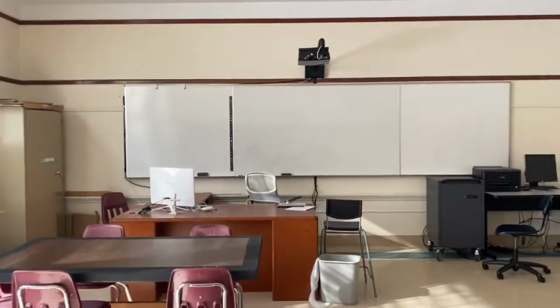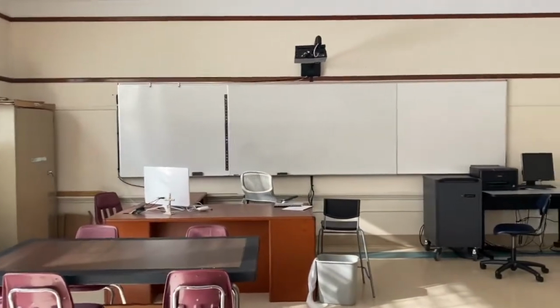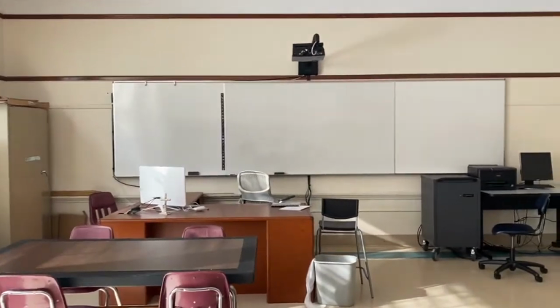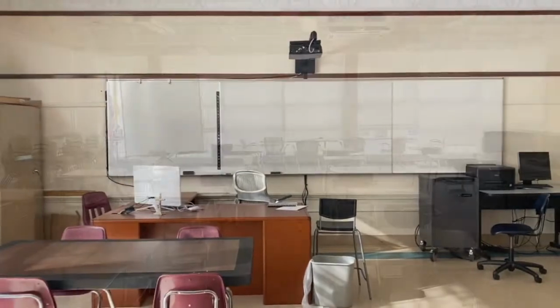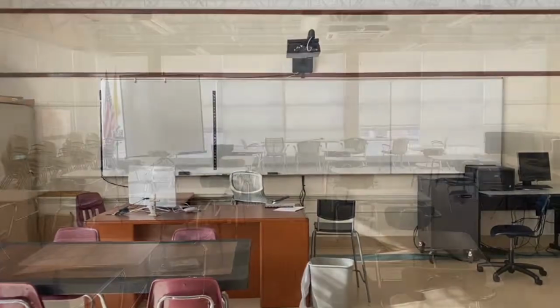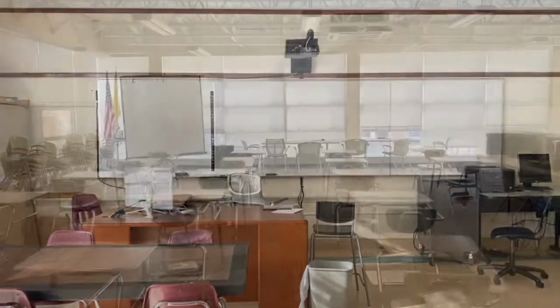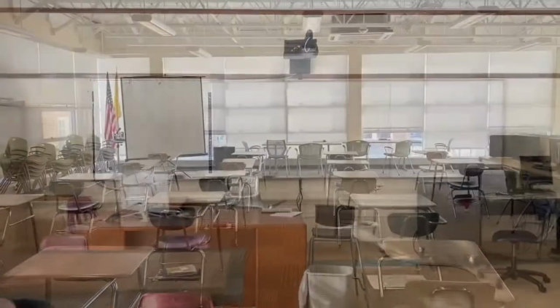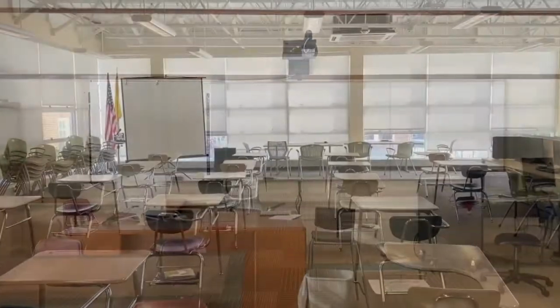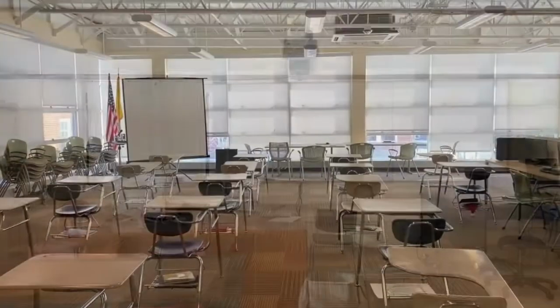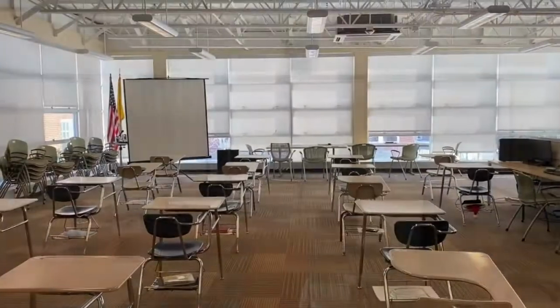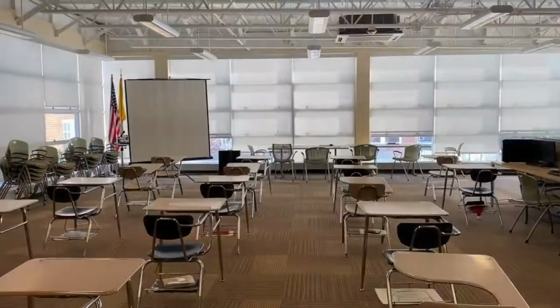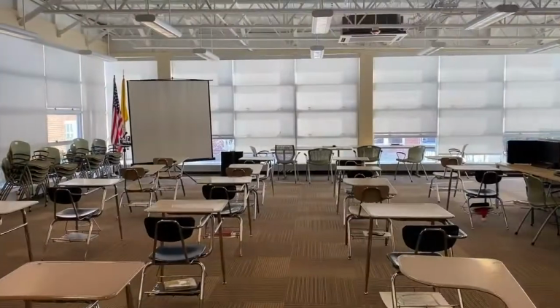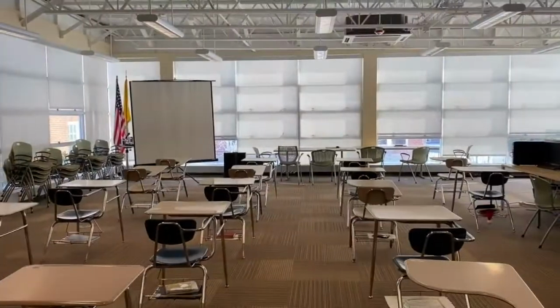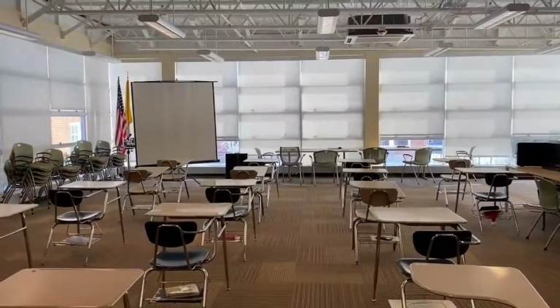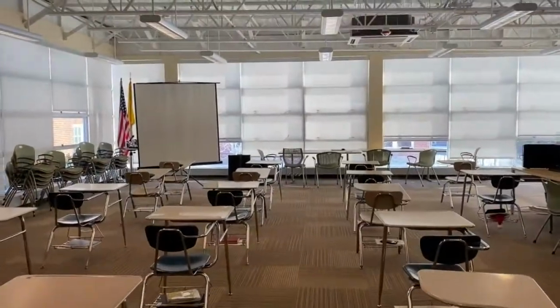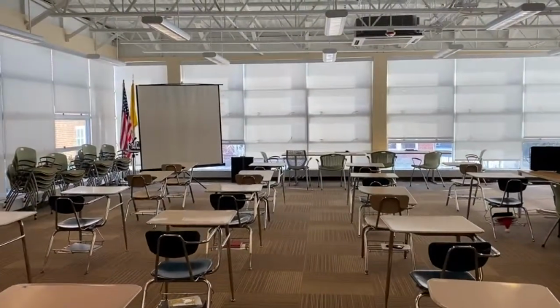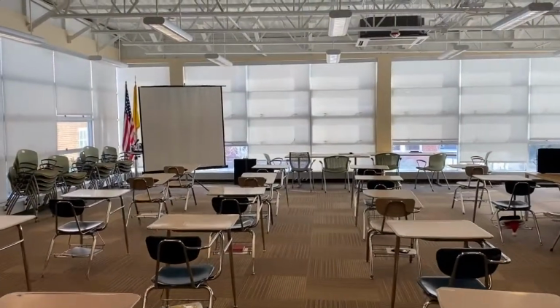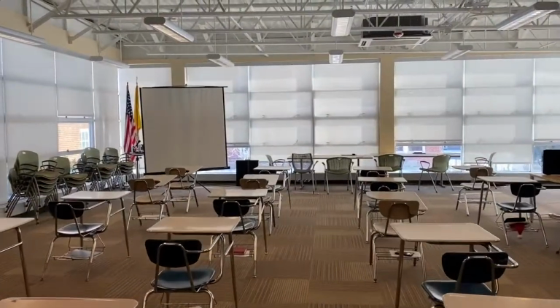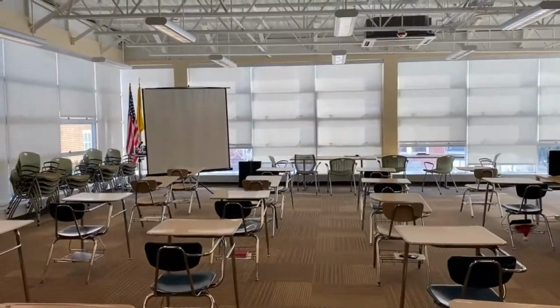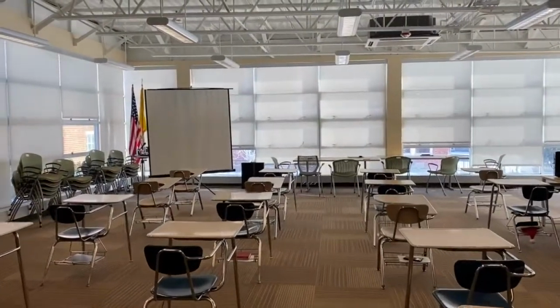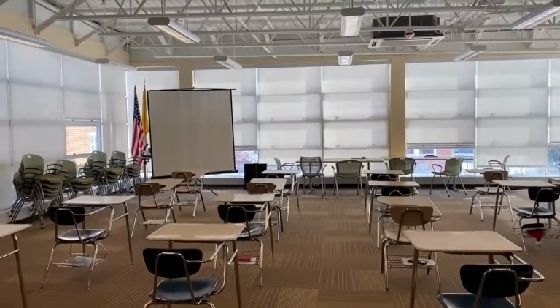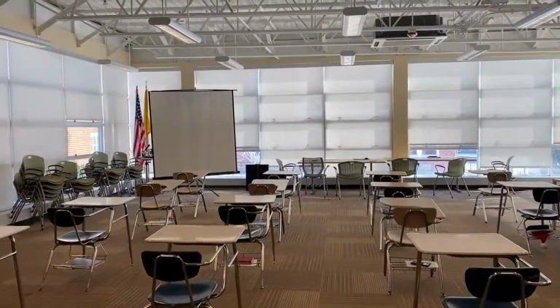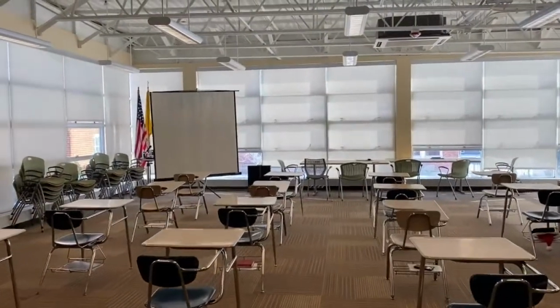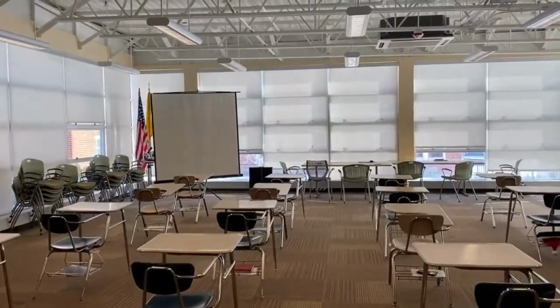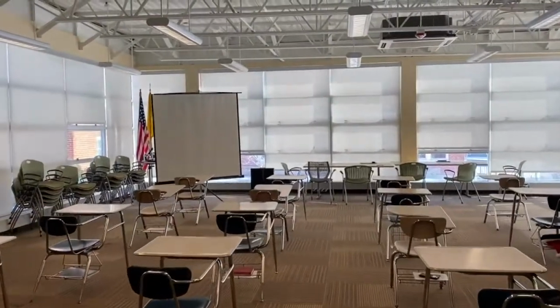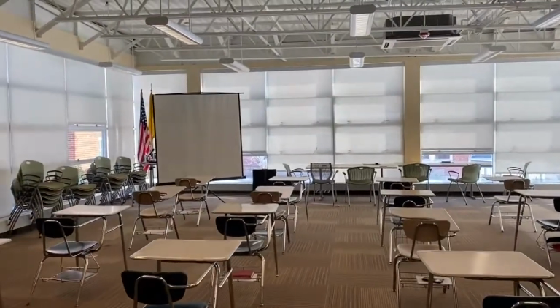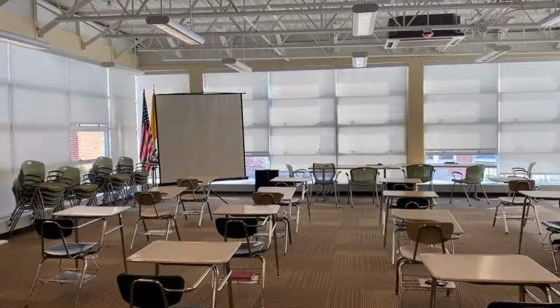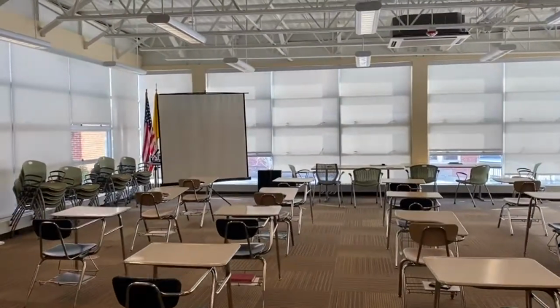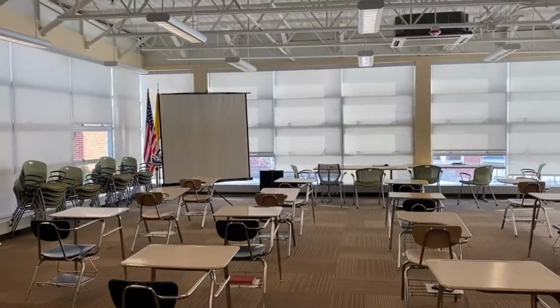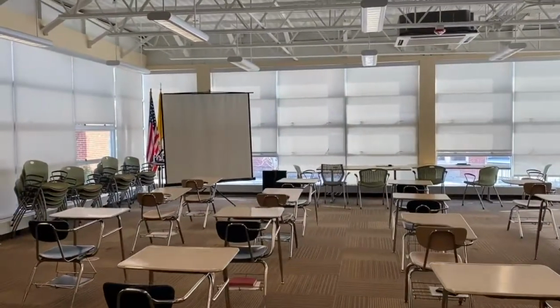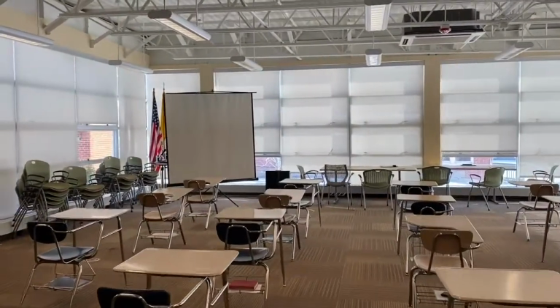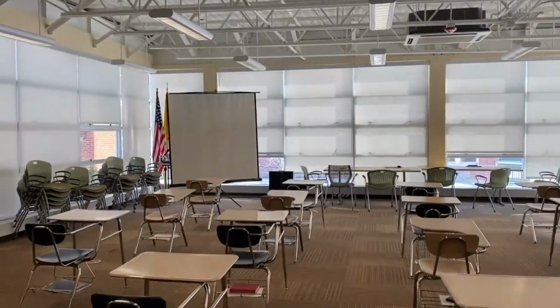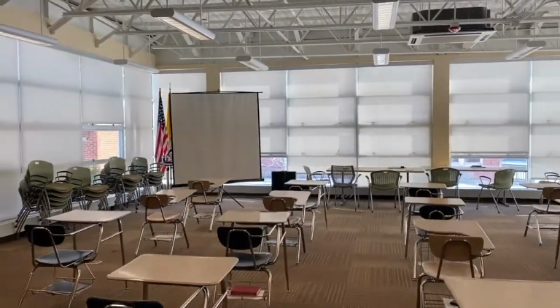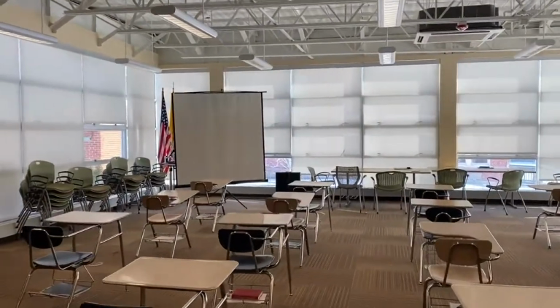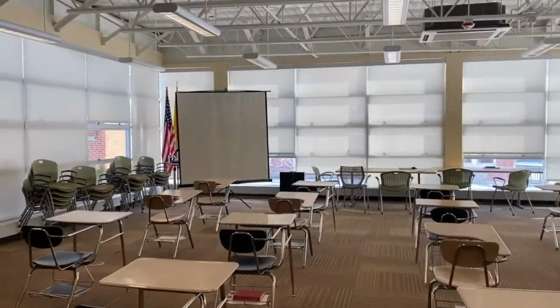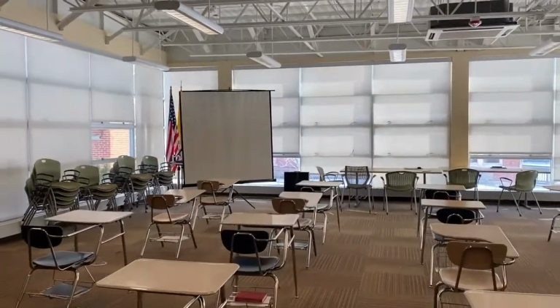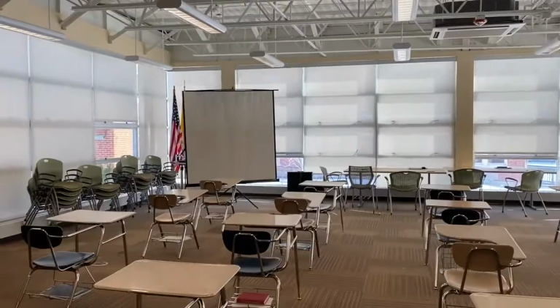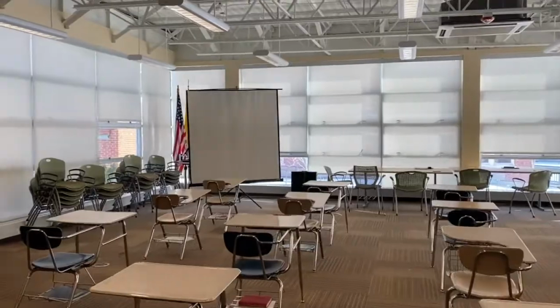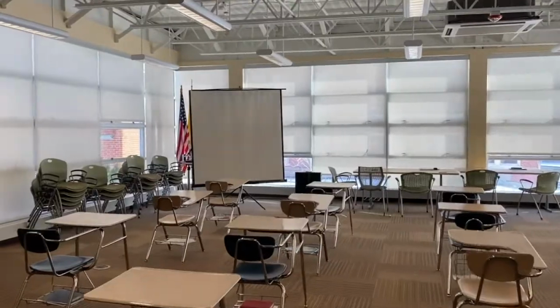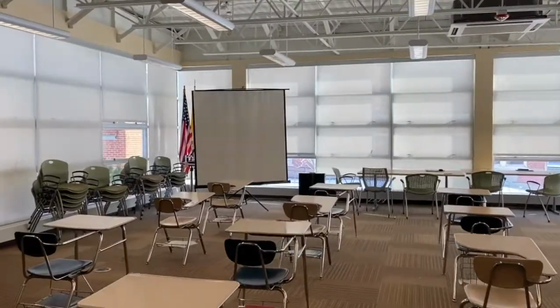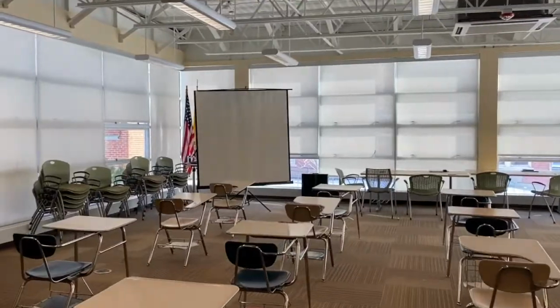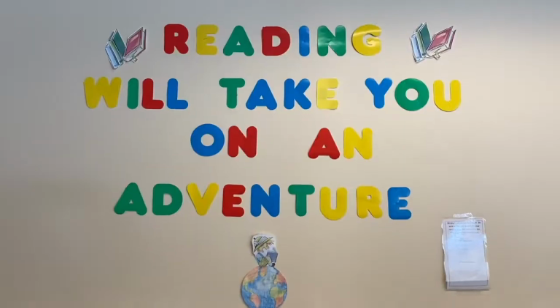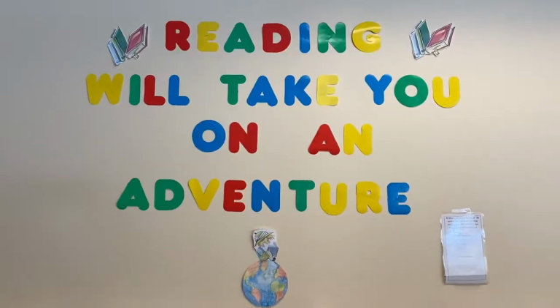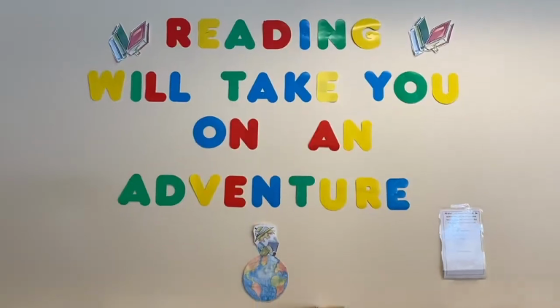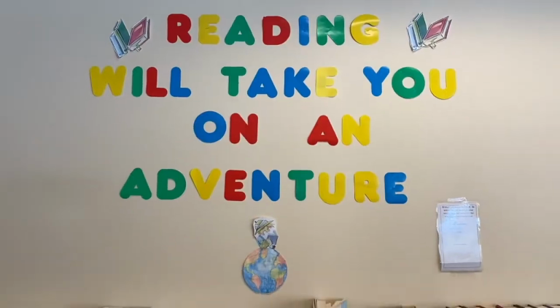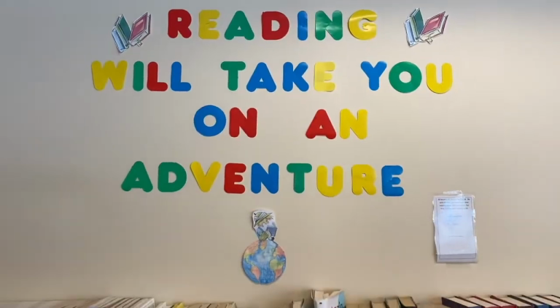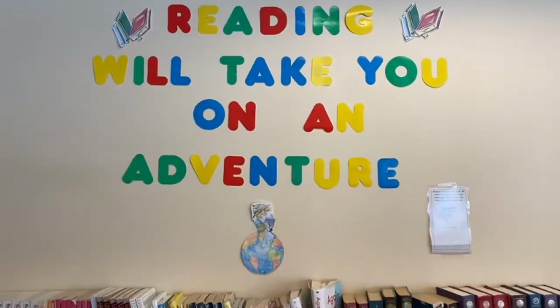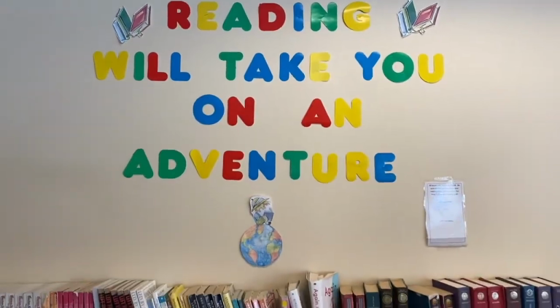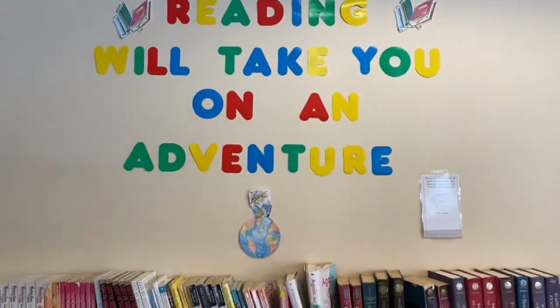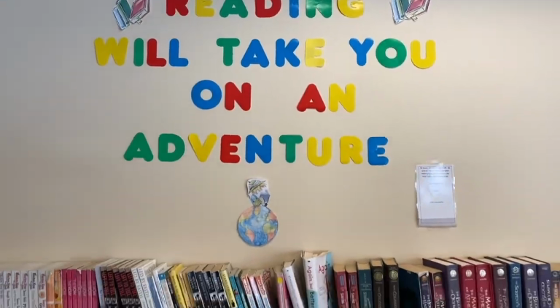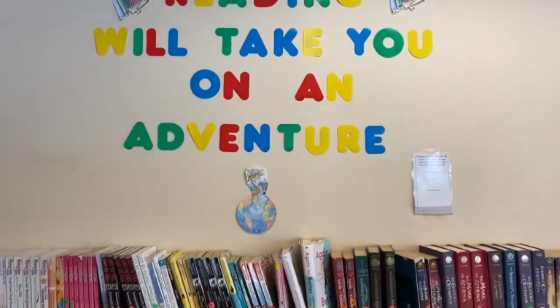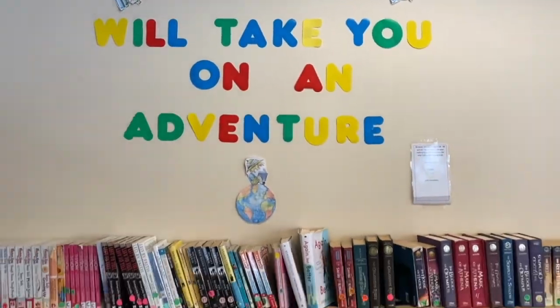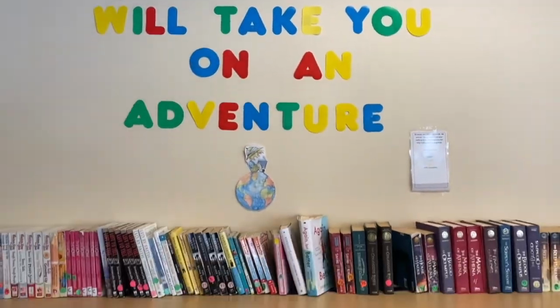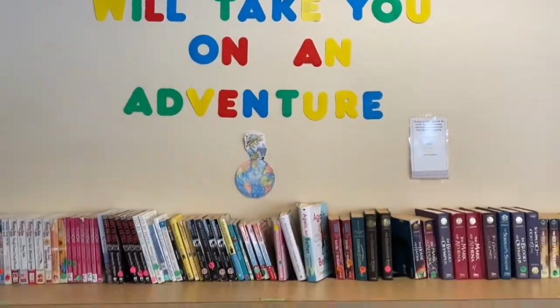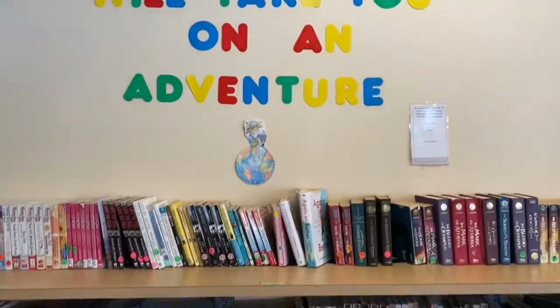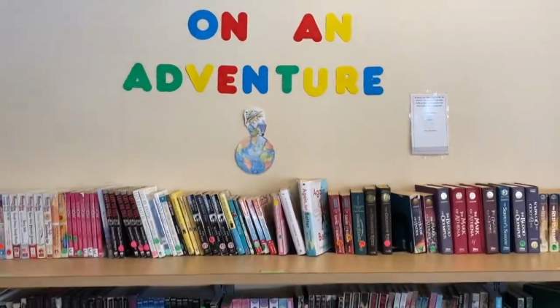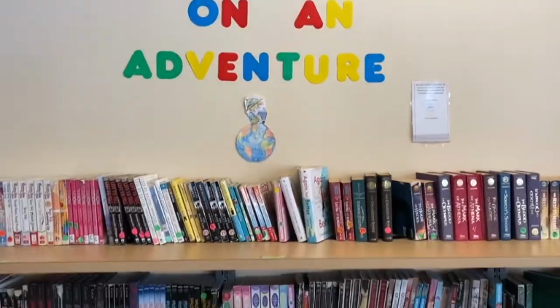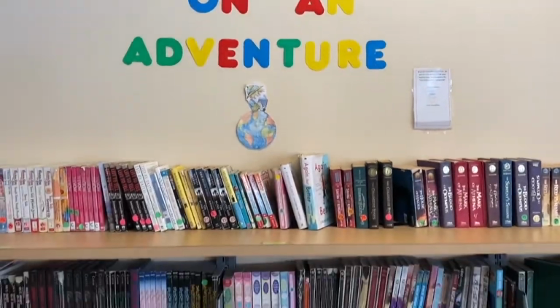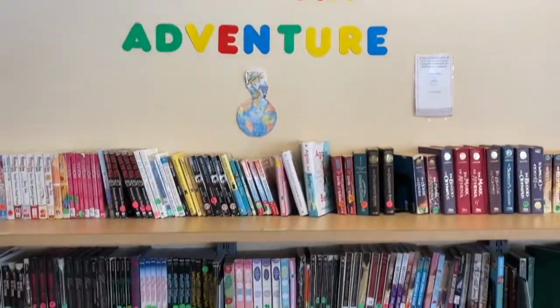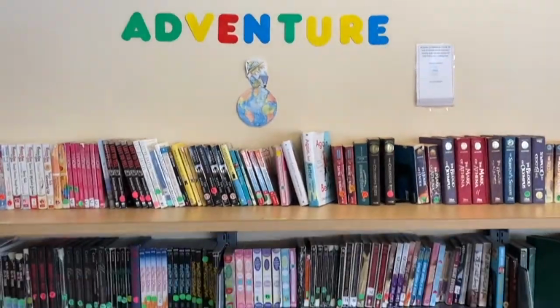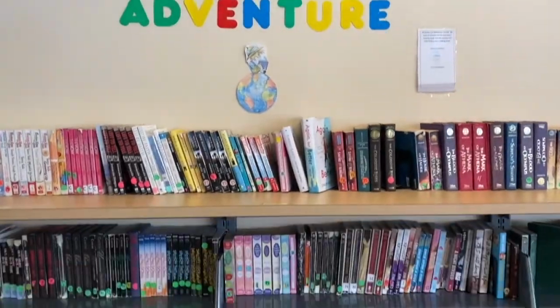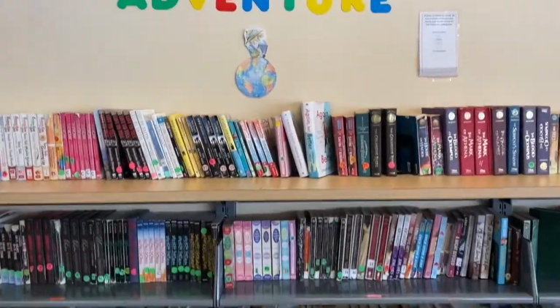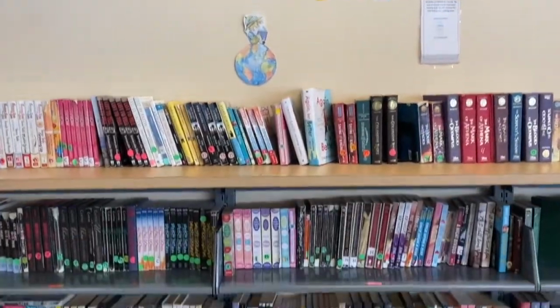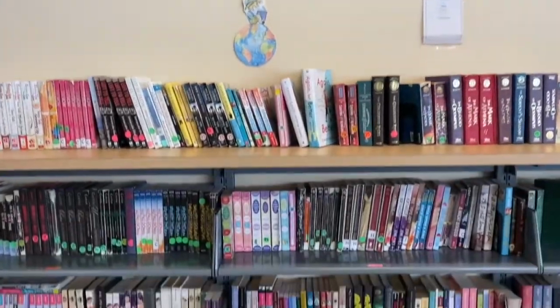The third building is the library. This is the perfect place to study and for the girls to do their homework. Here we also have offices and meeting rooms.